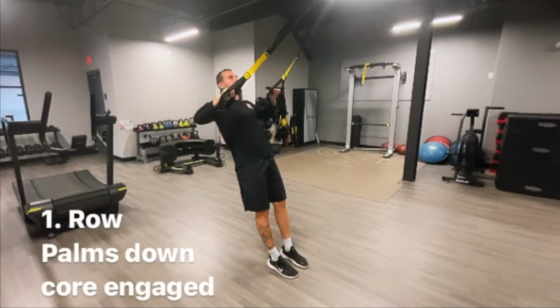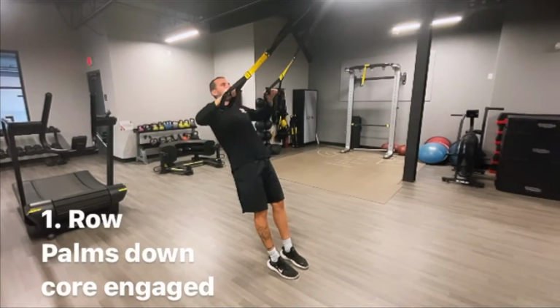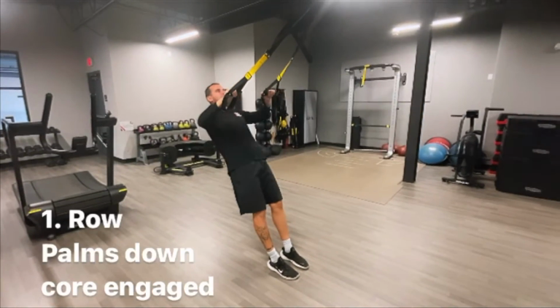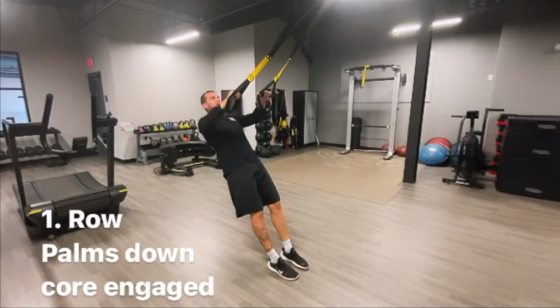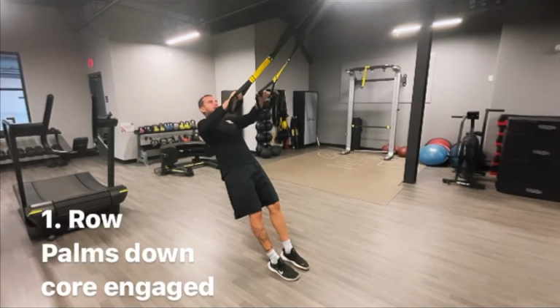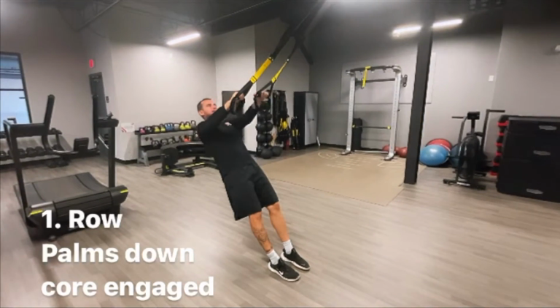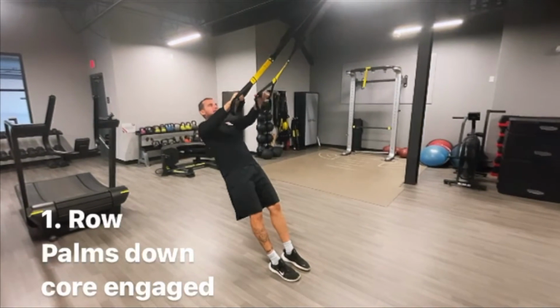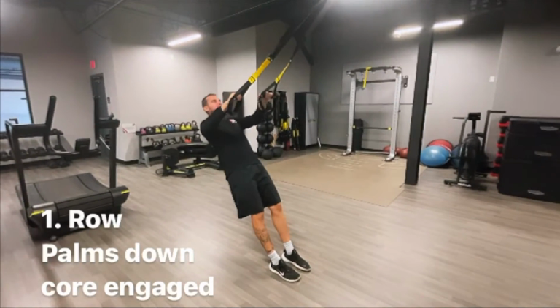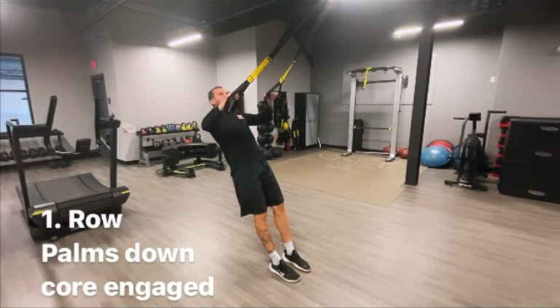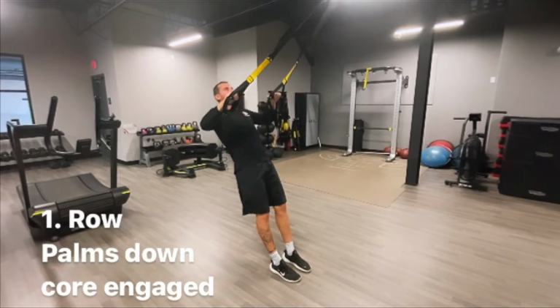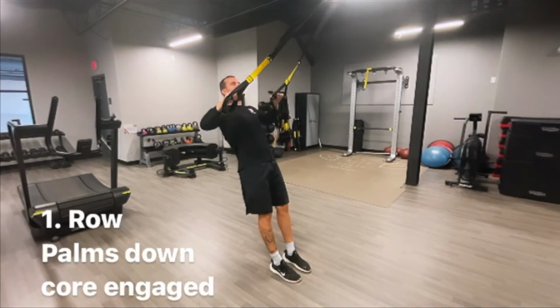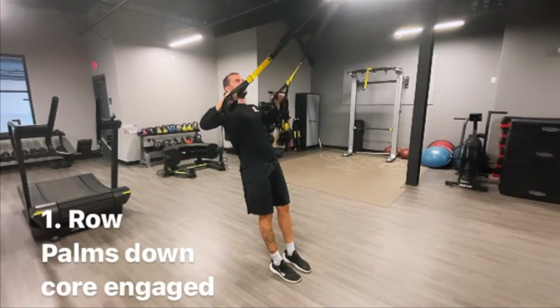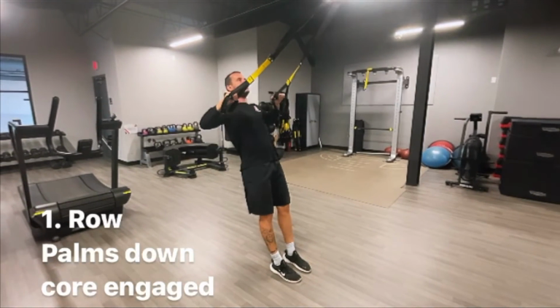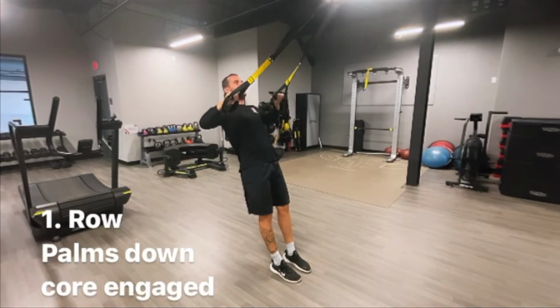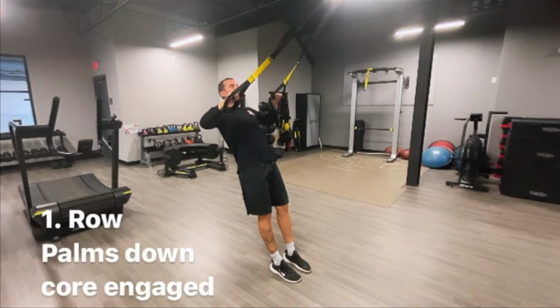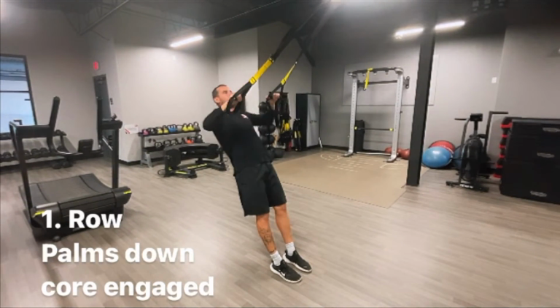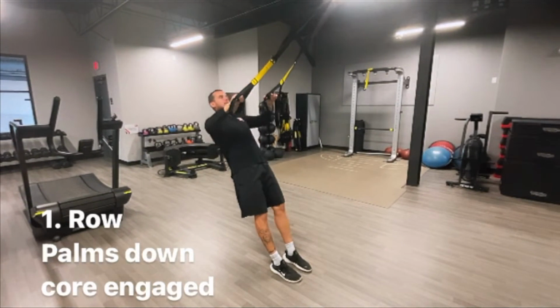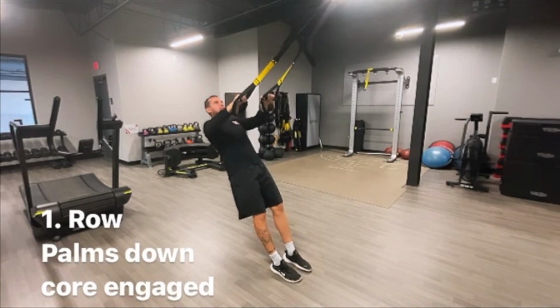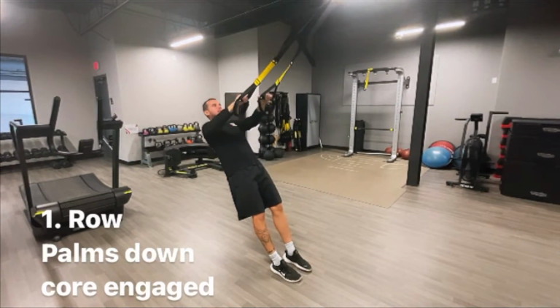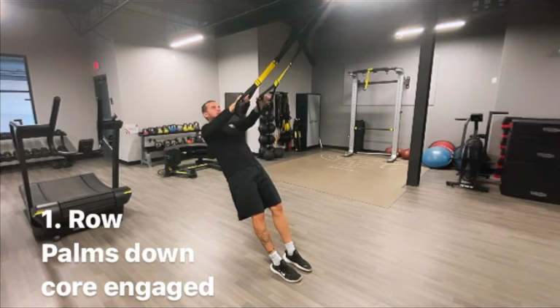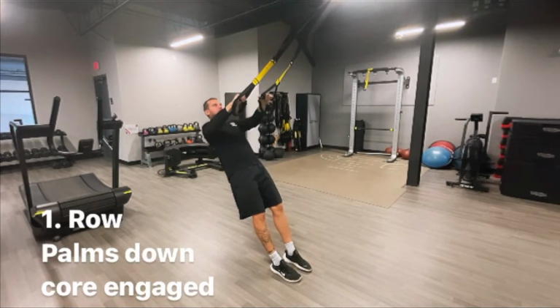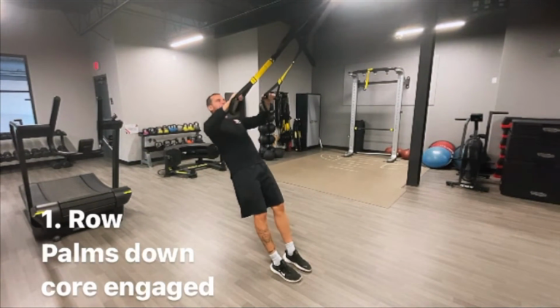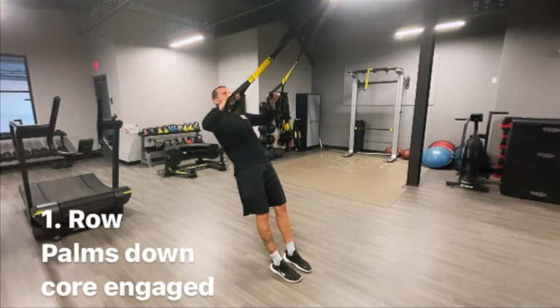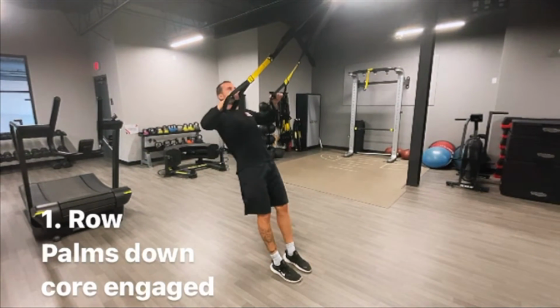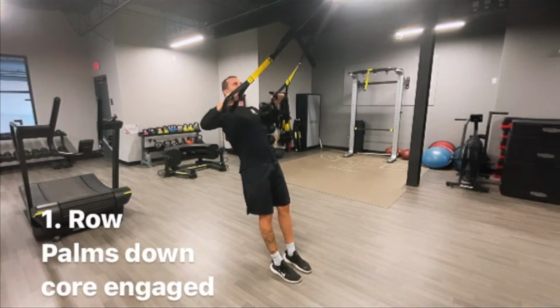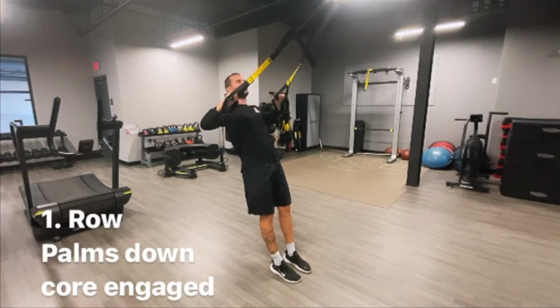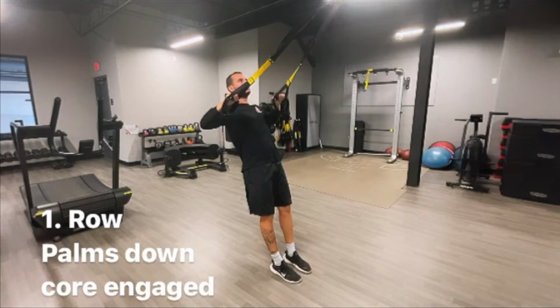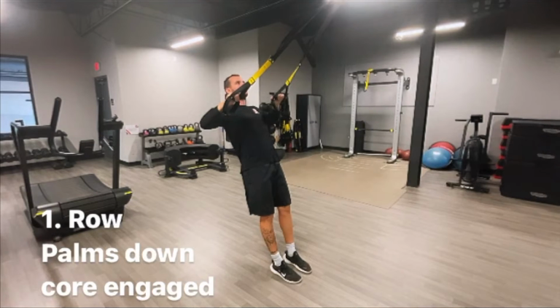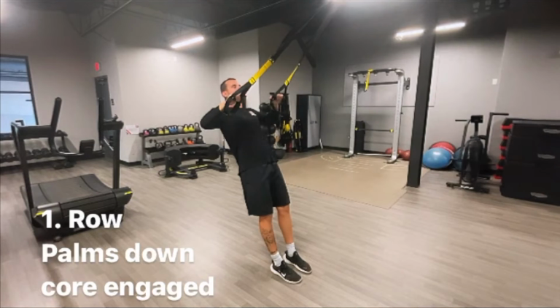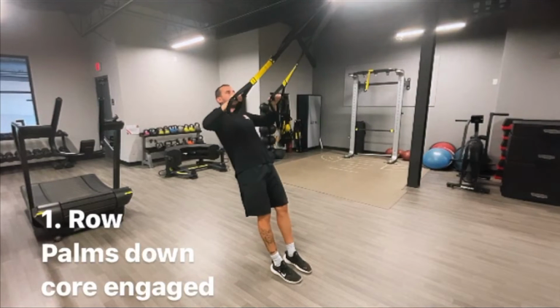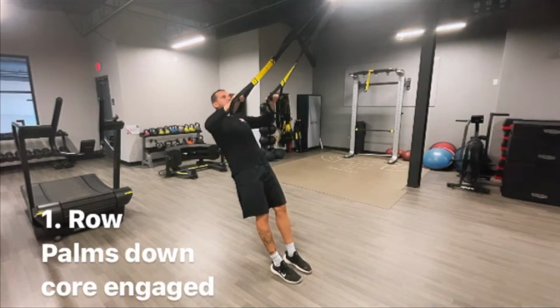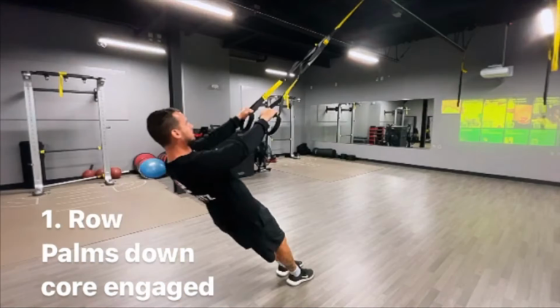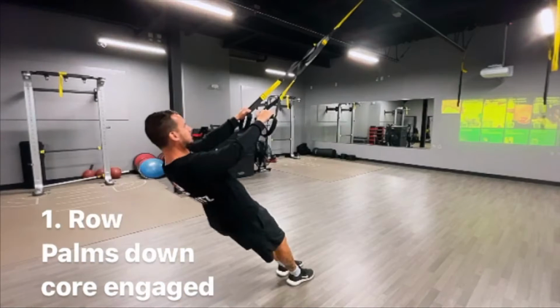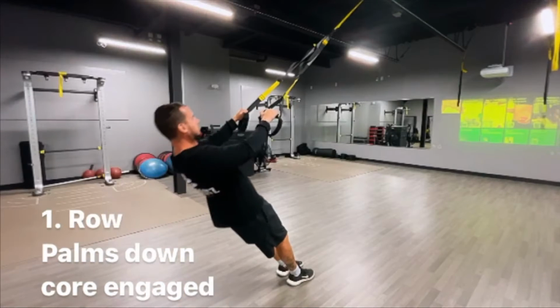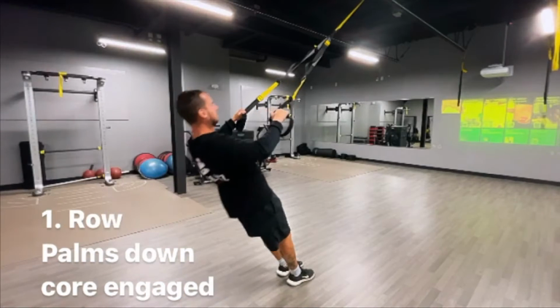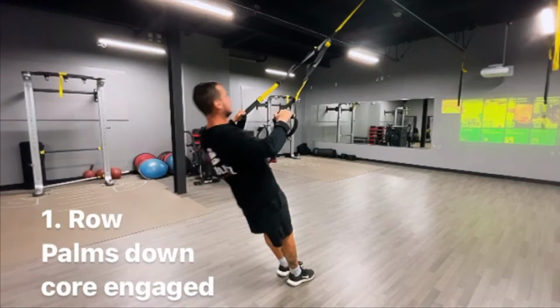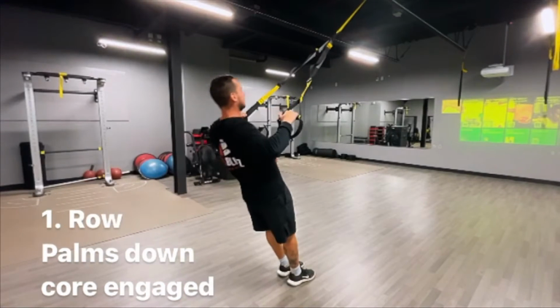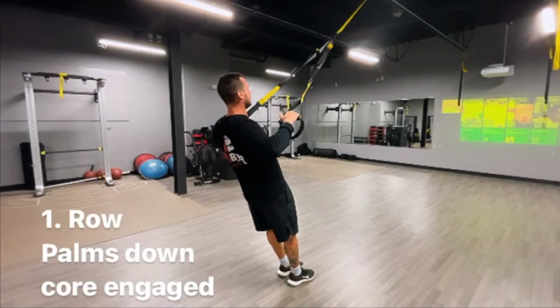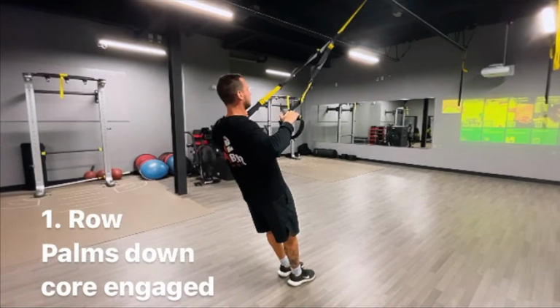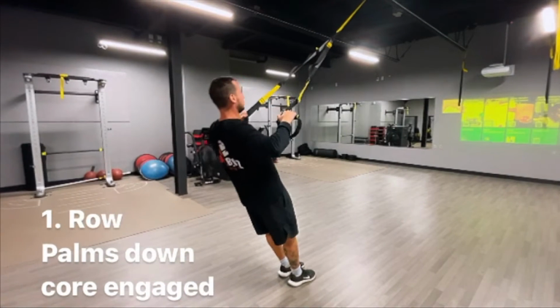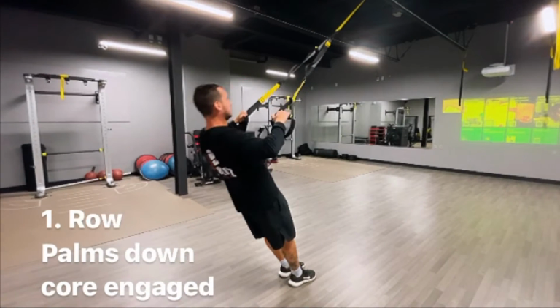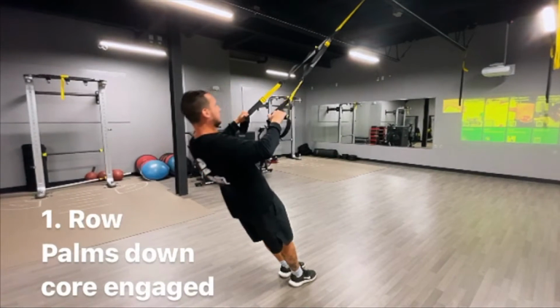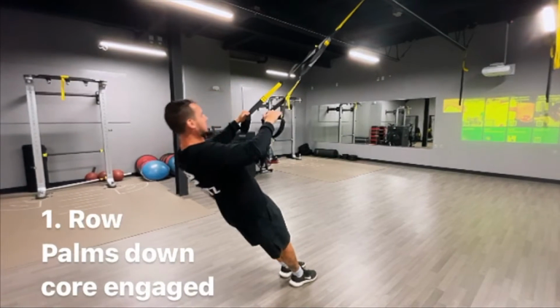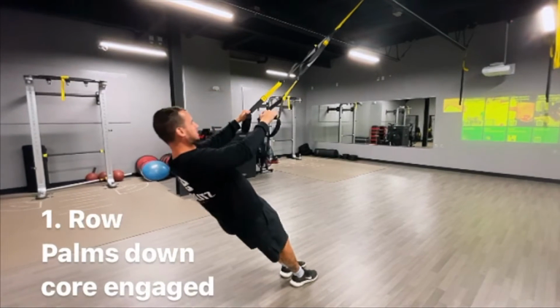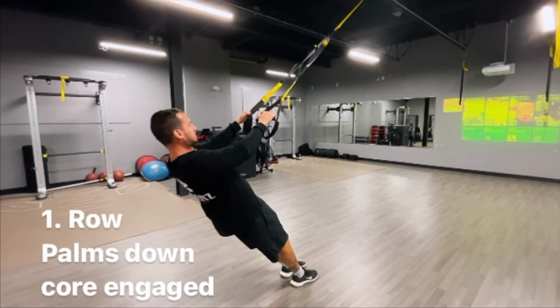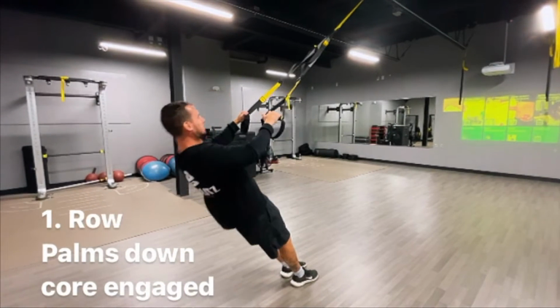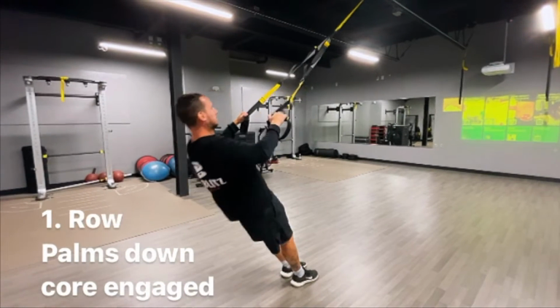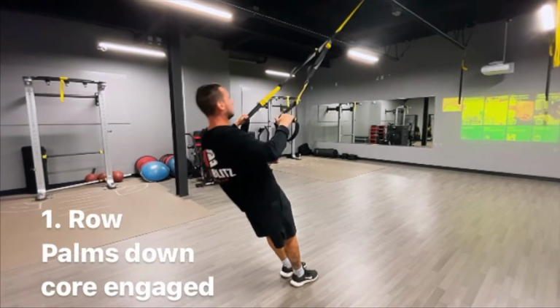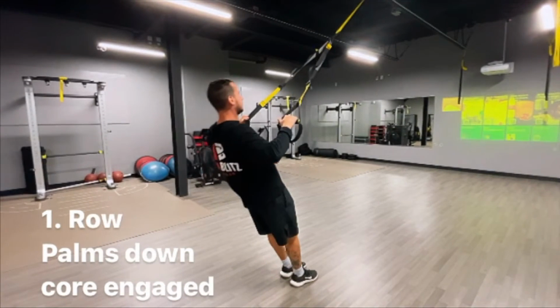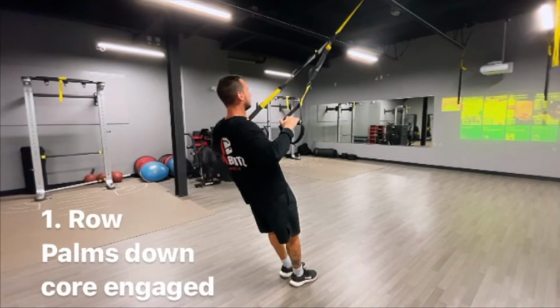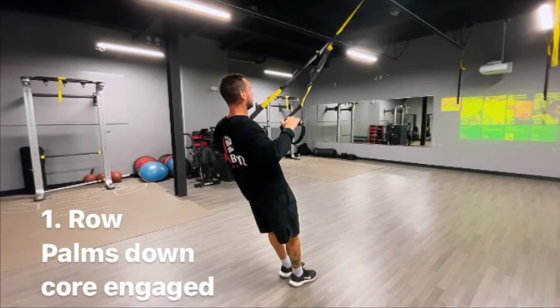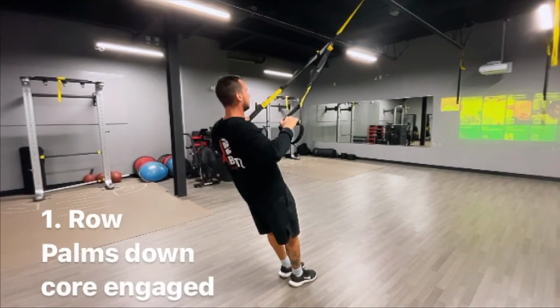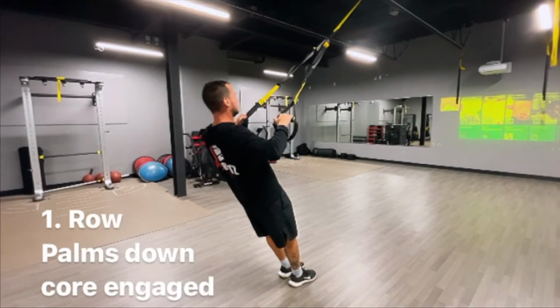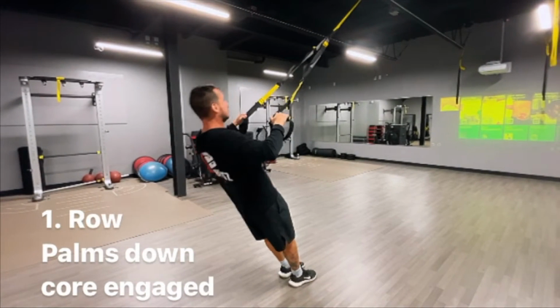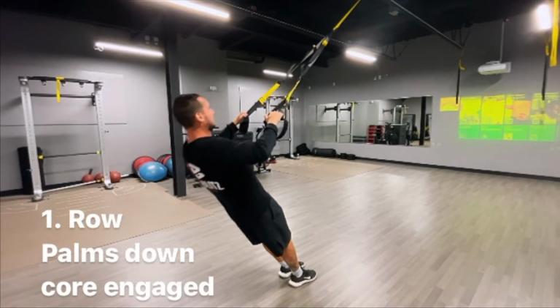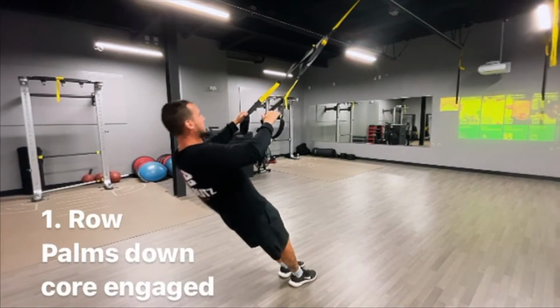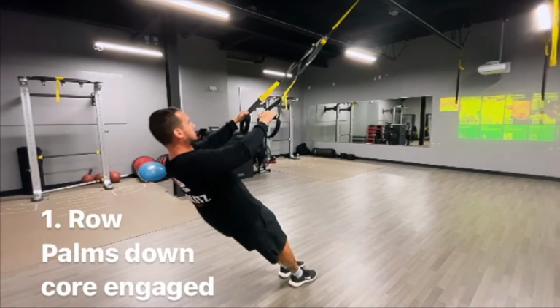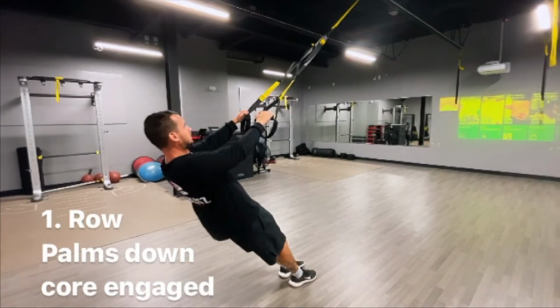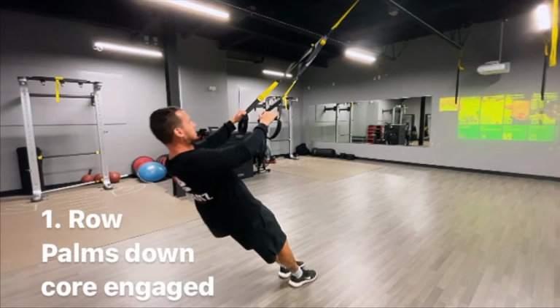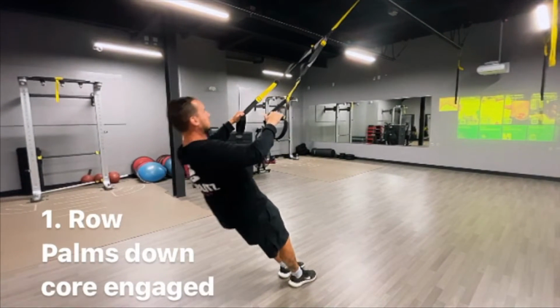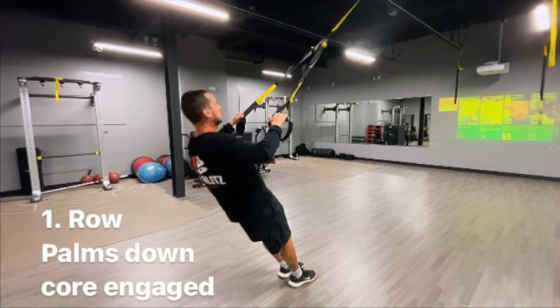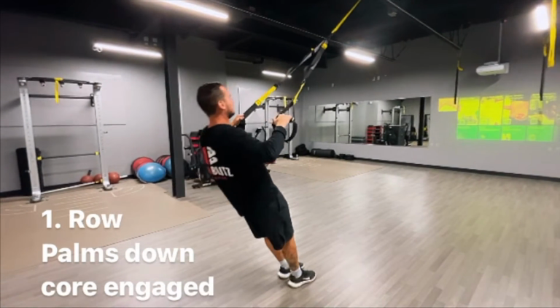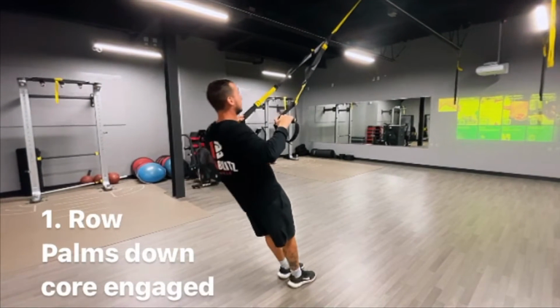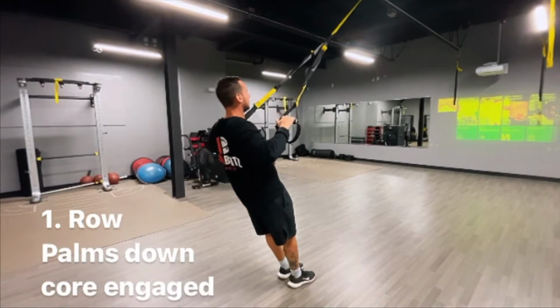One exercise is the row. For this exercise, keep your palms down and core engaged. The upper back muscles such as the lats are being worked with this movement.